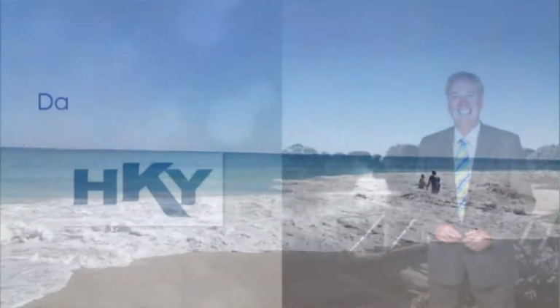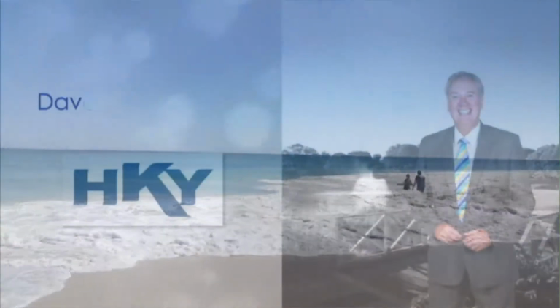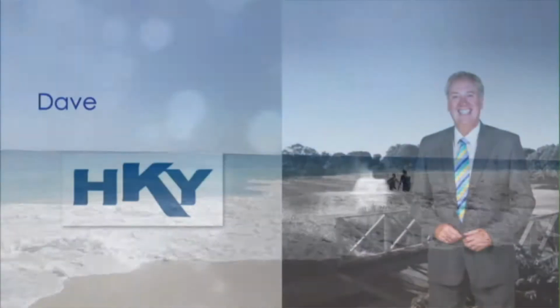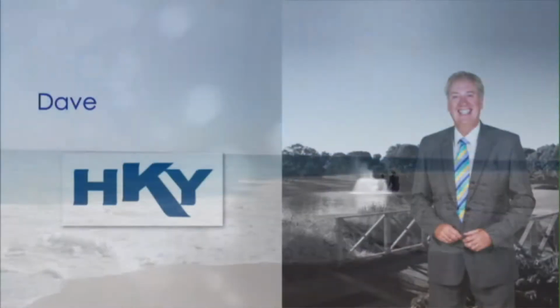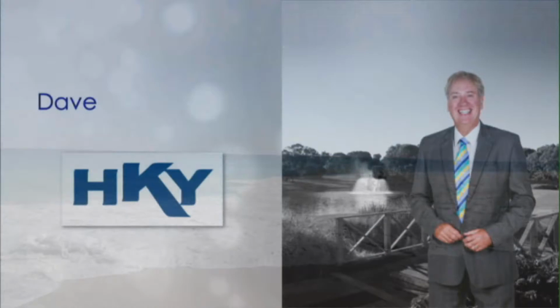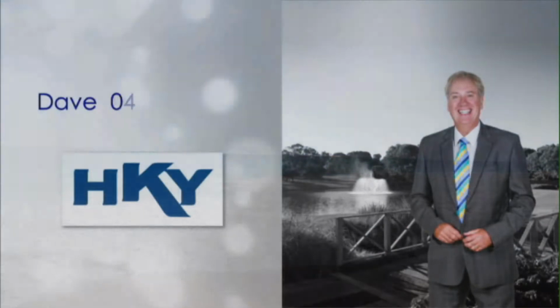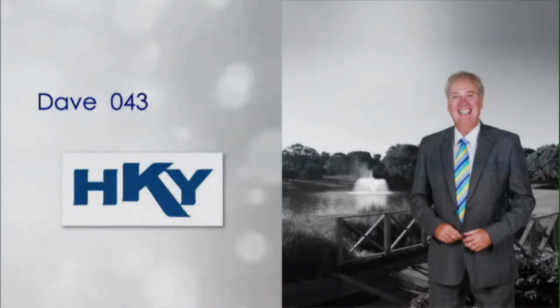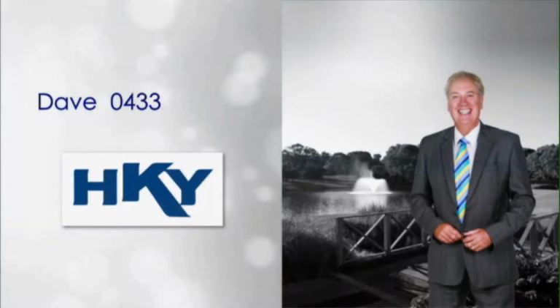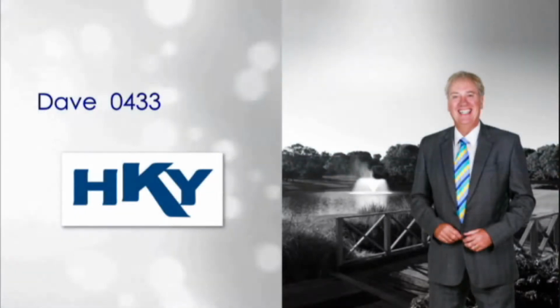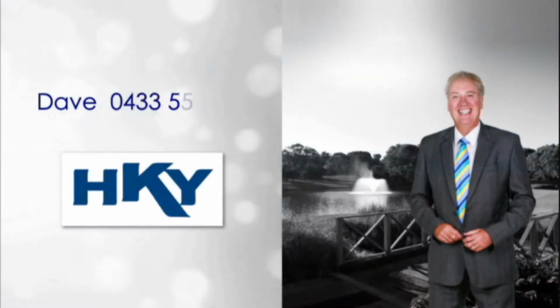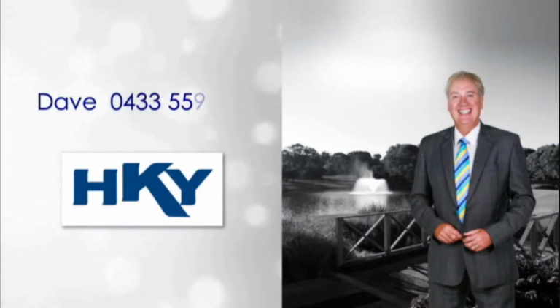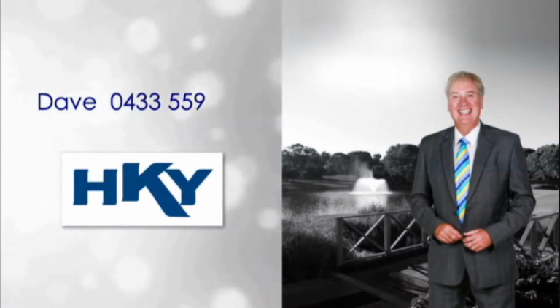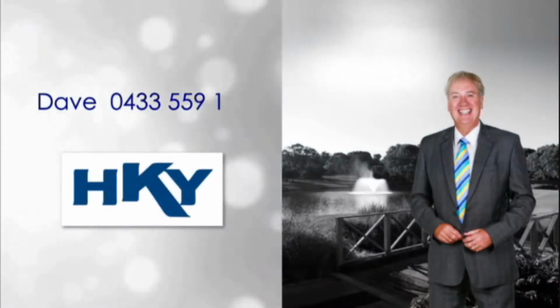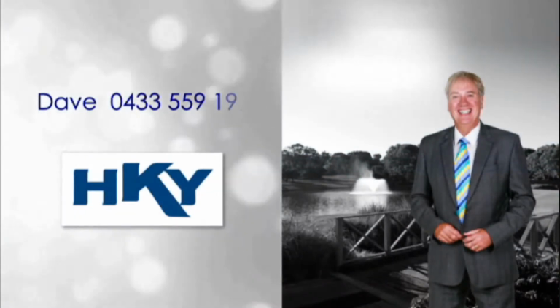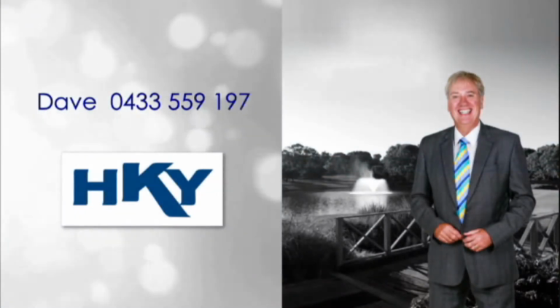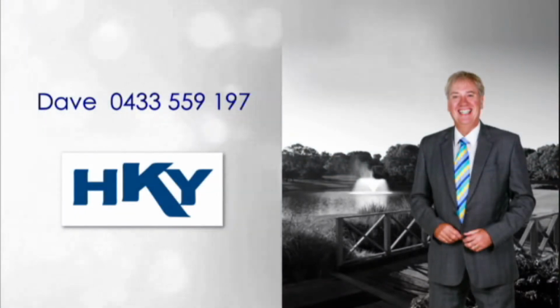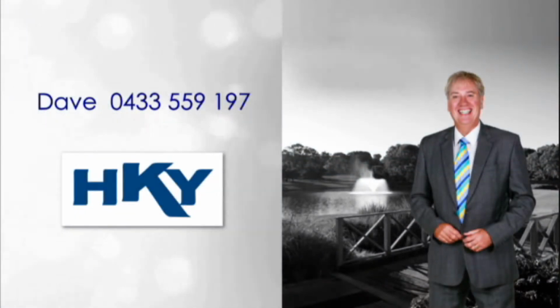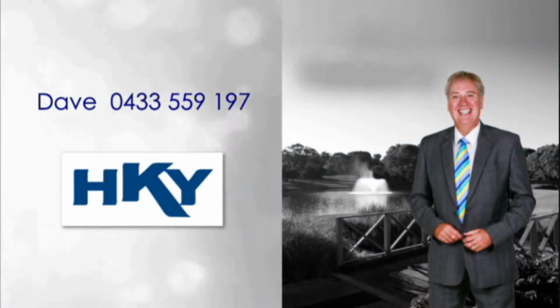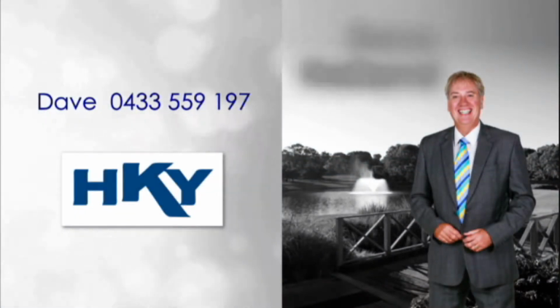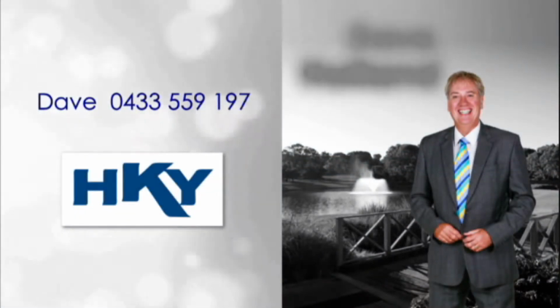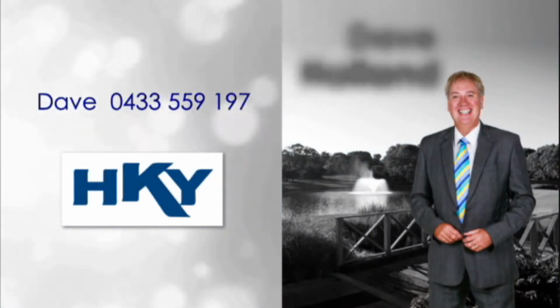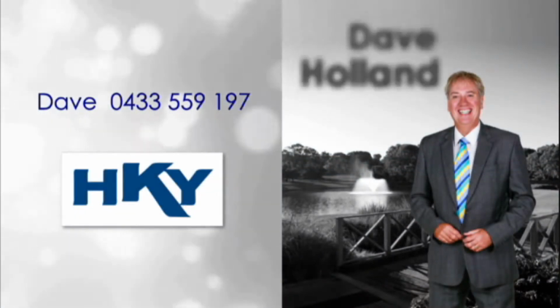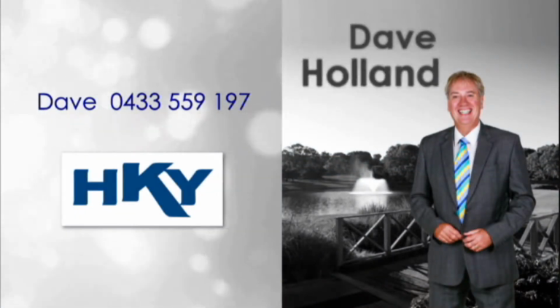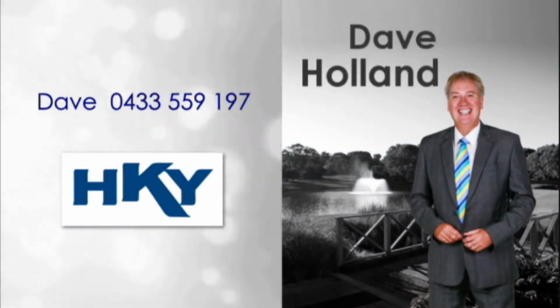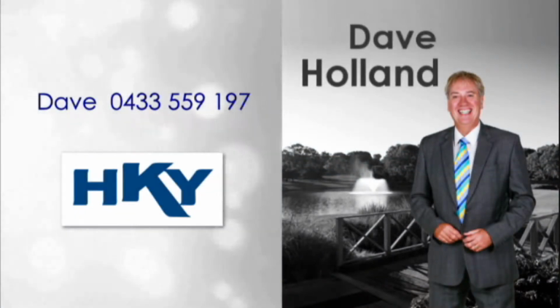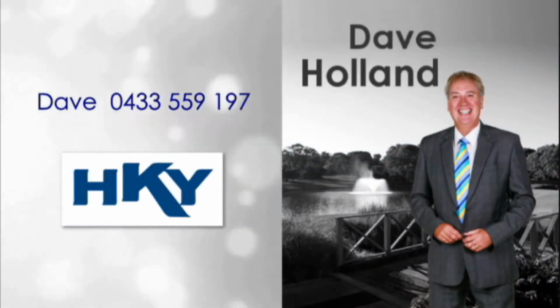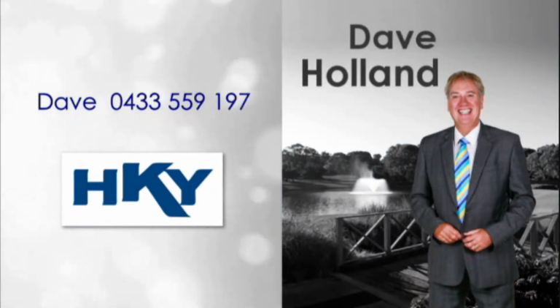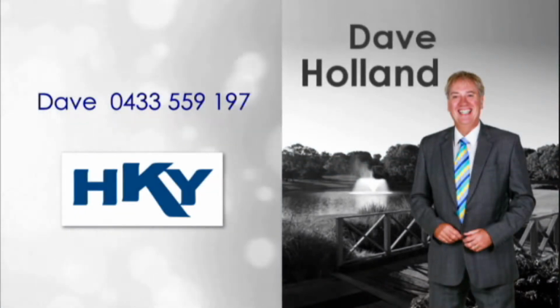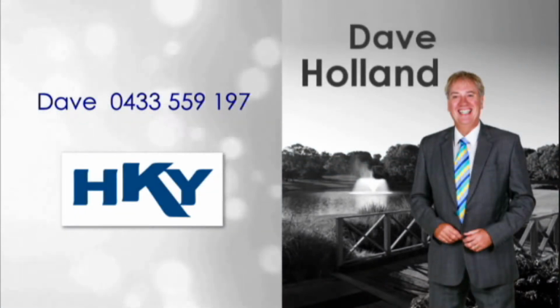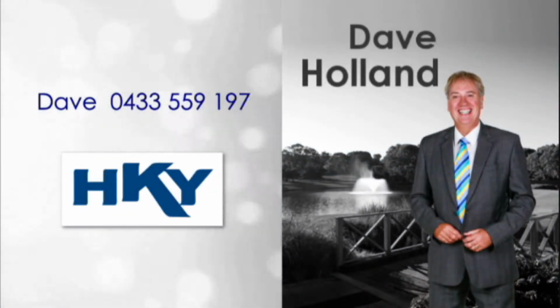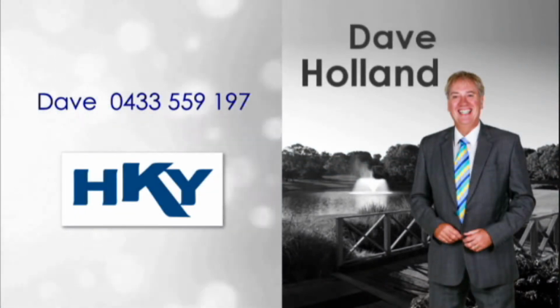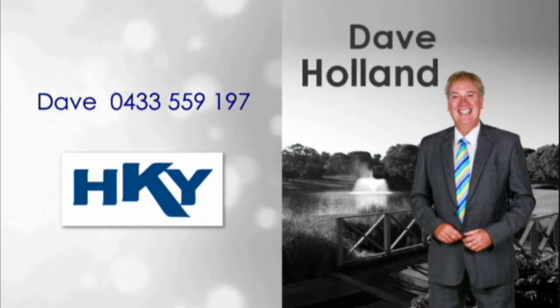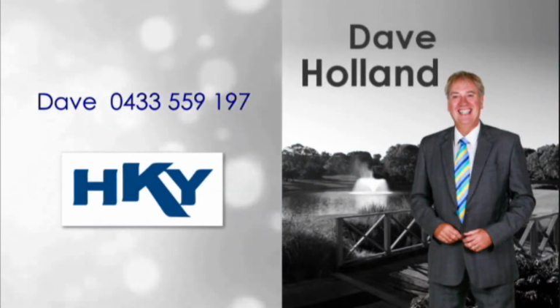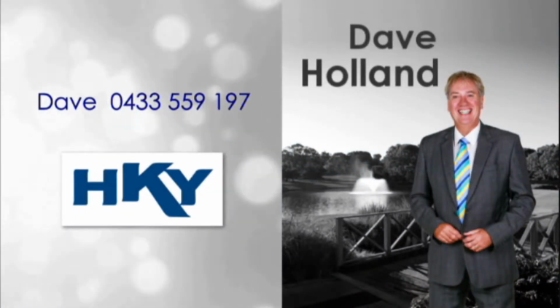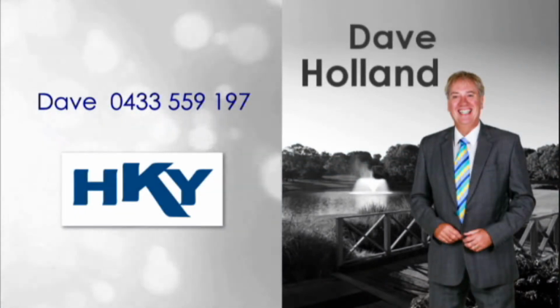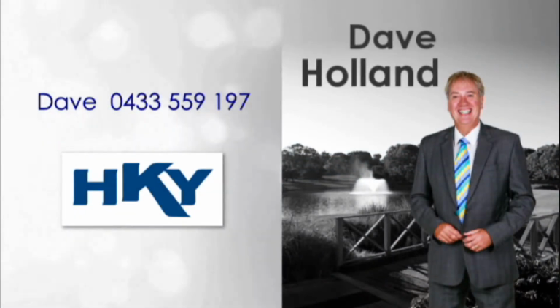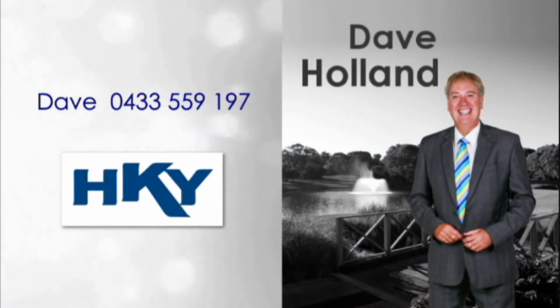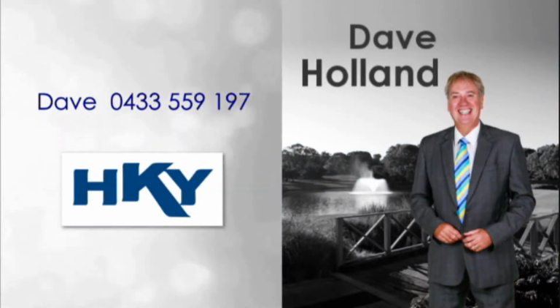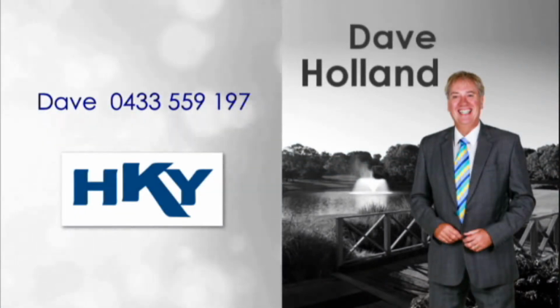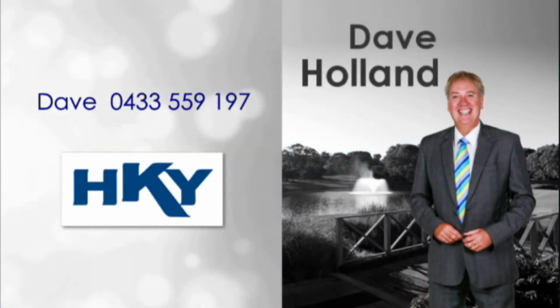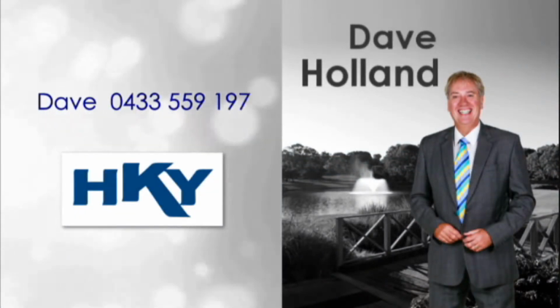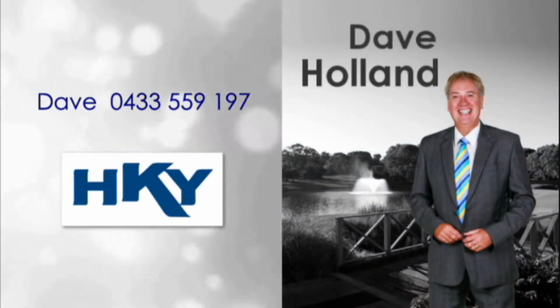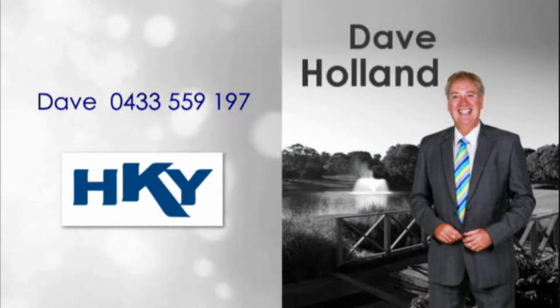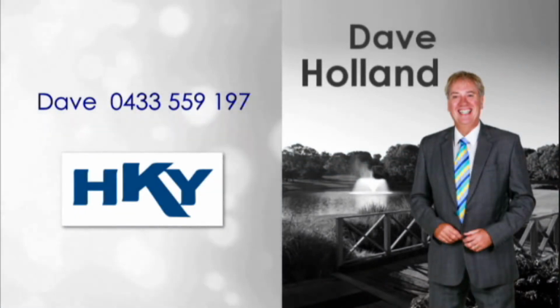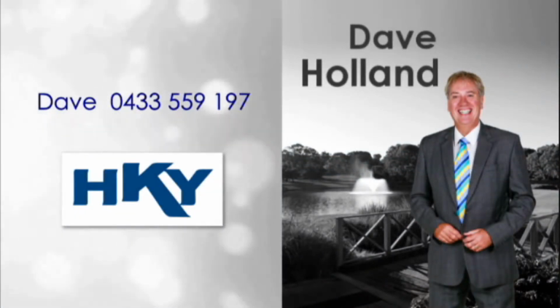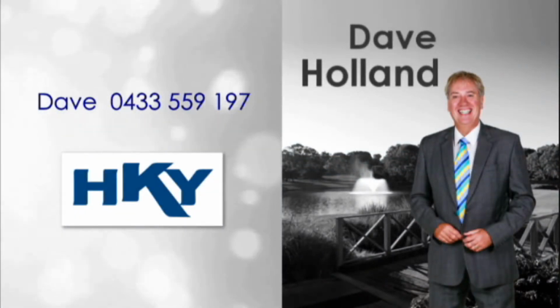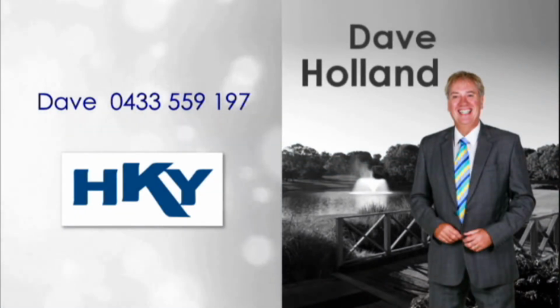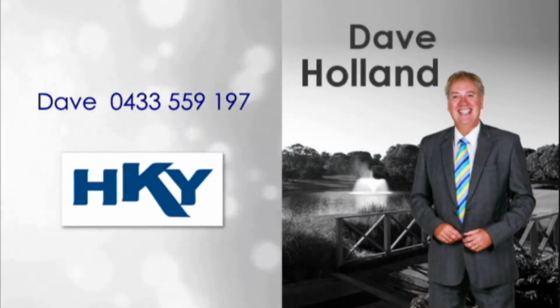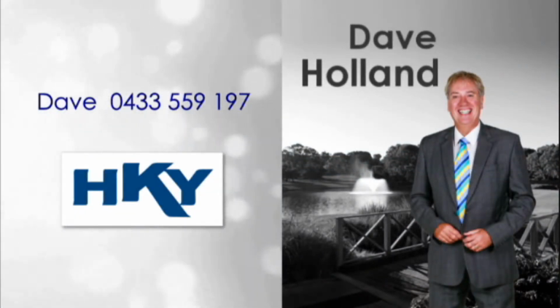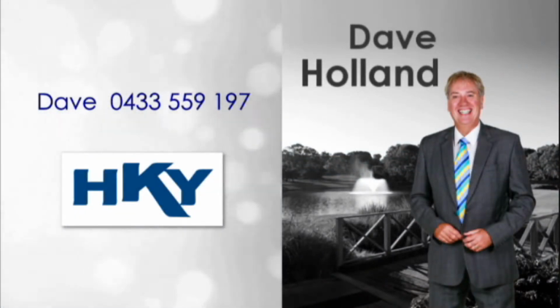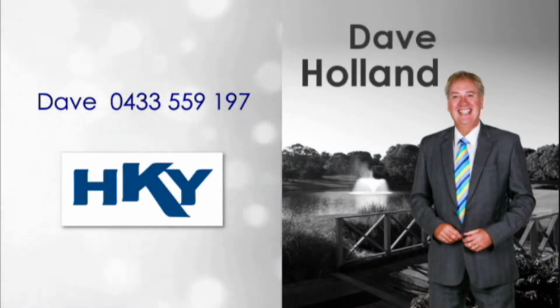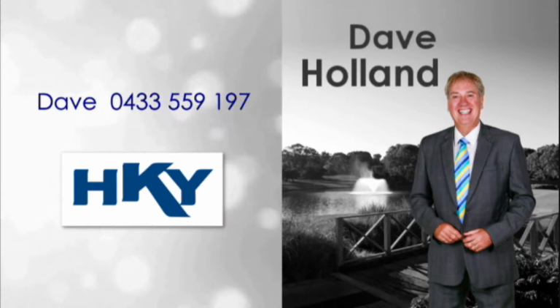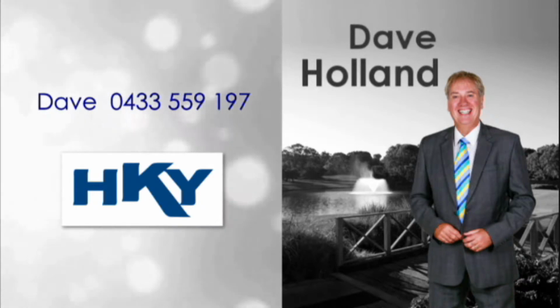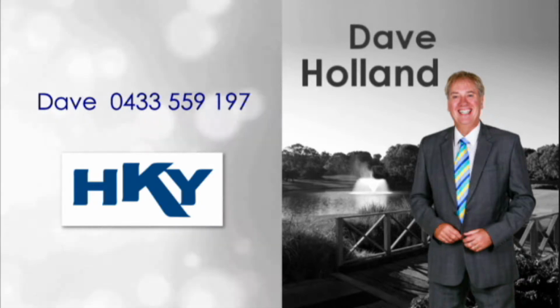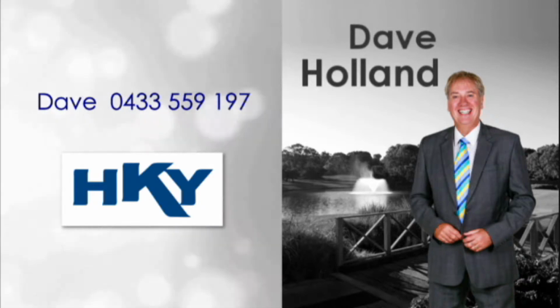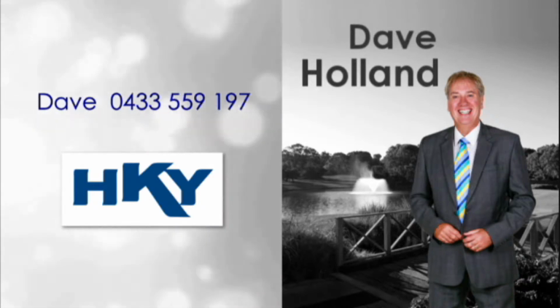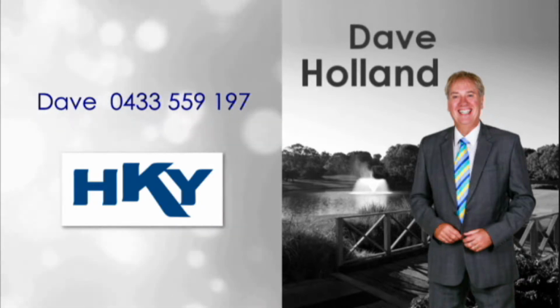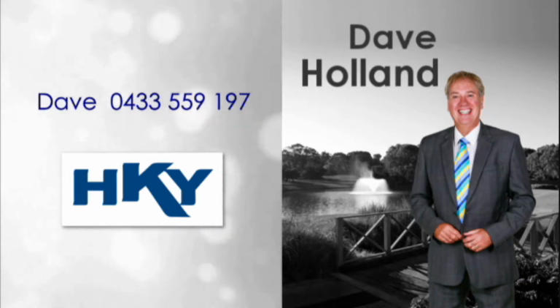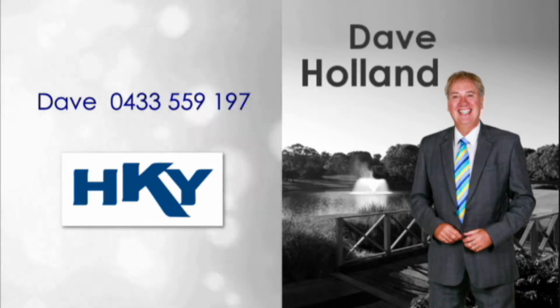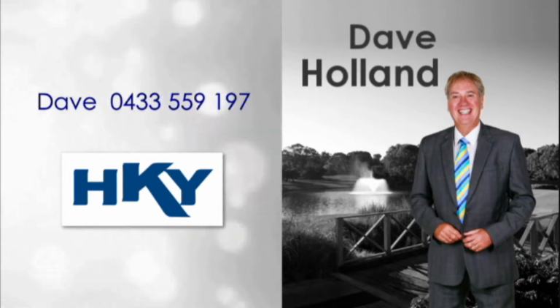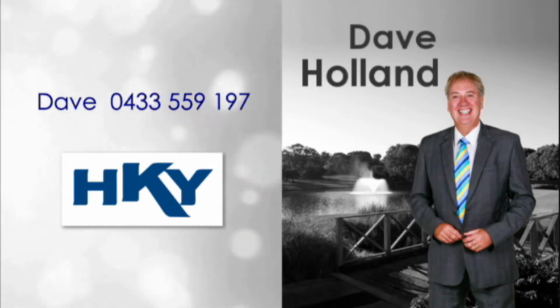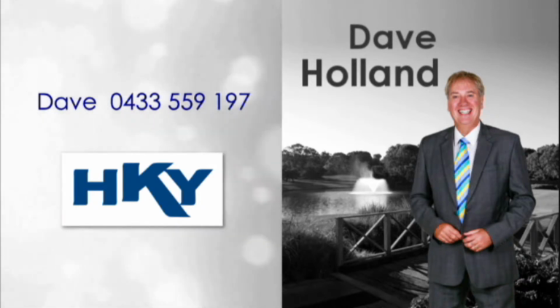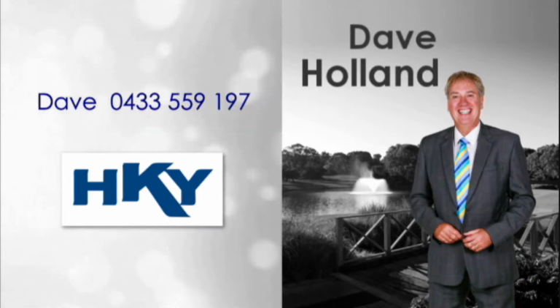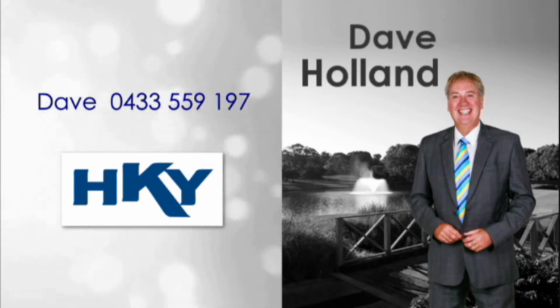For more detailed information, contact Dave Holland and reside in this first-class locale today.